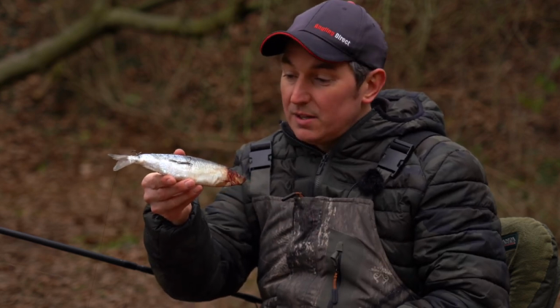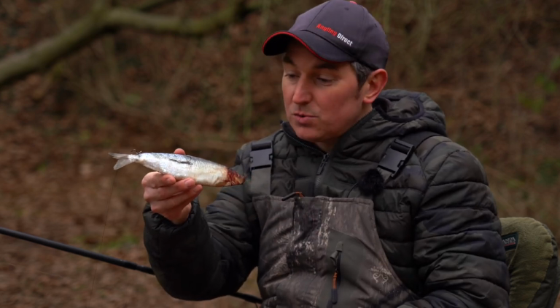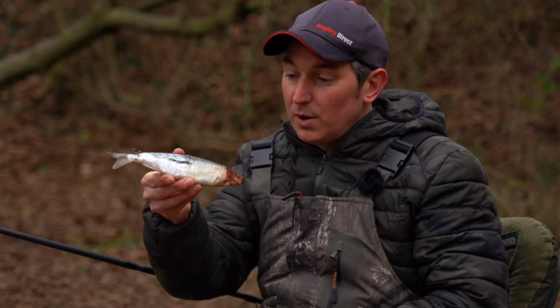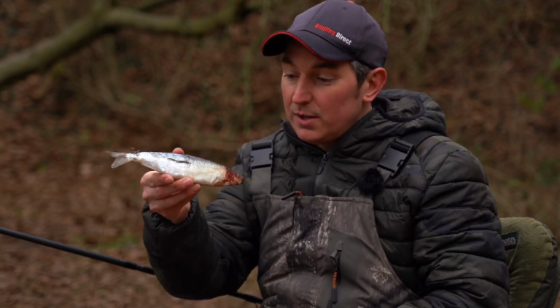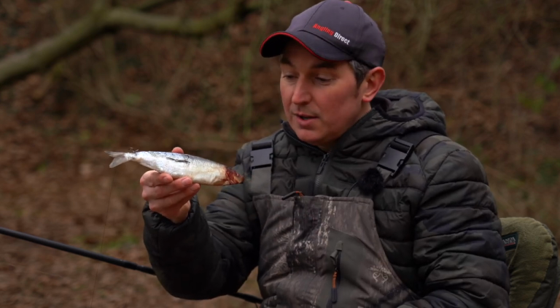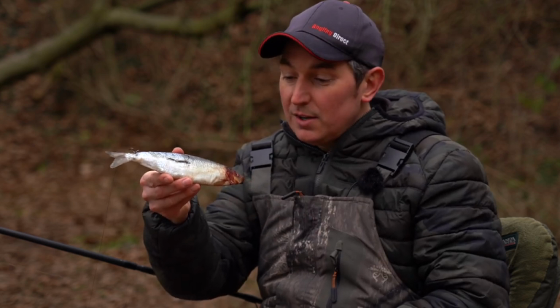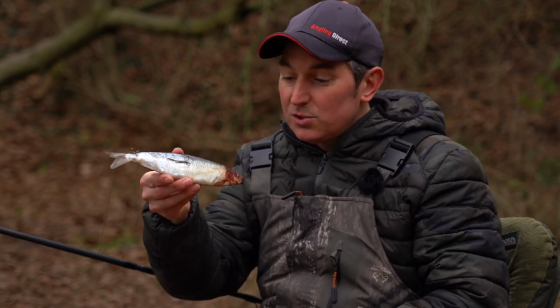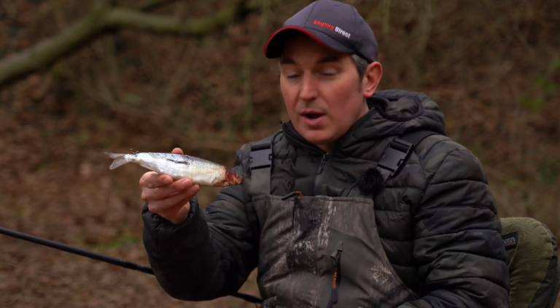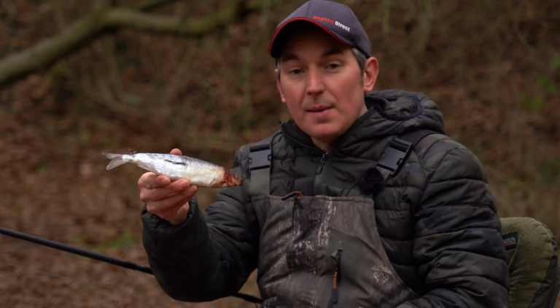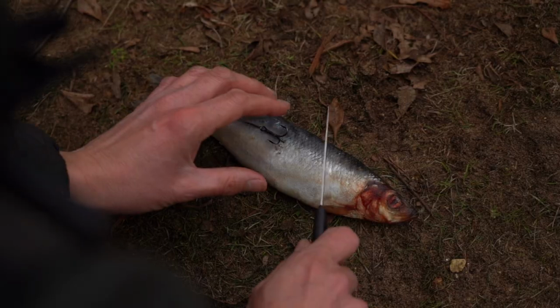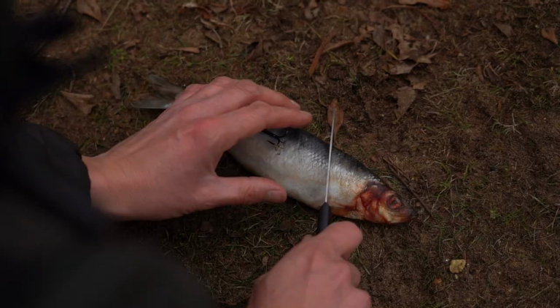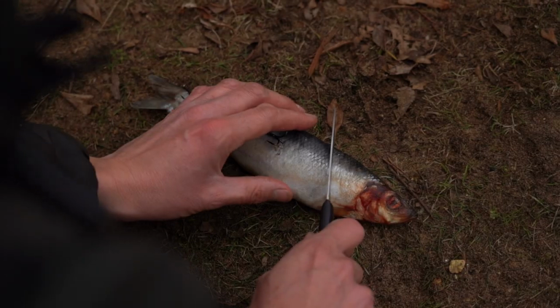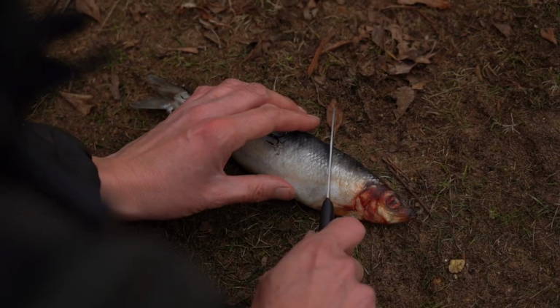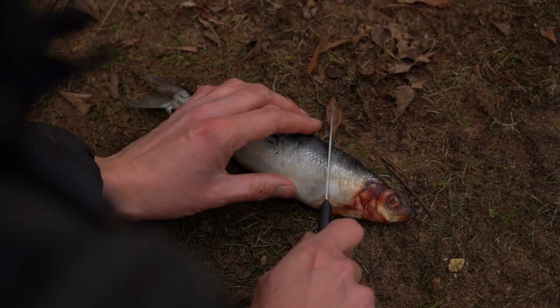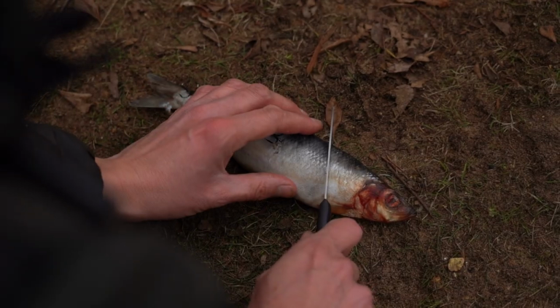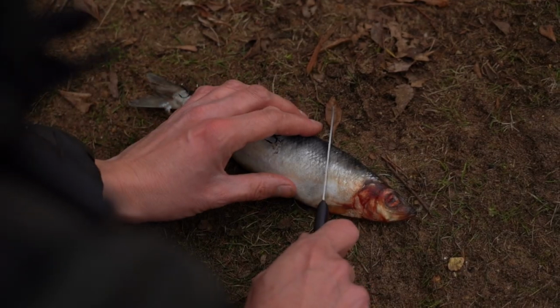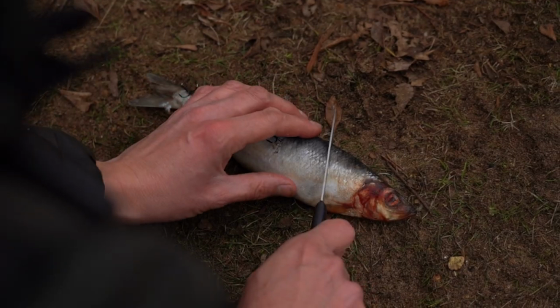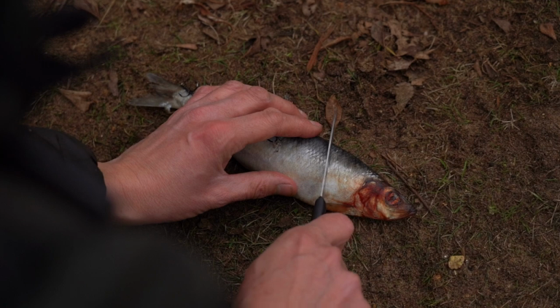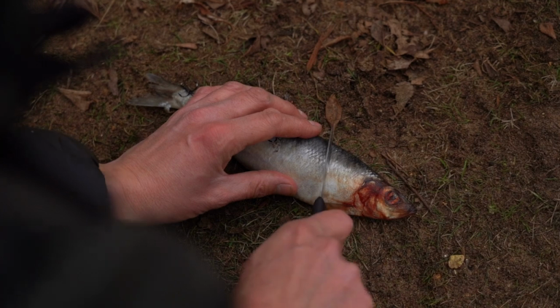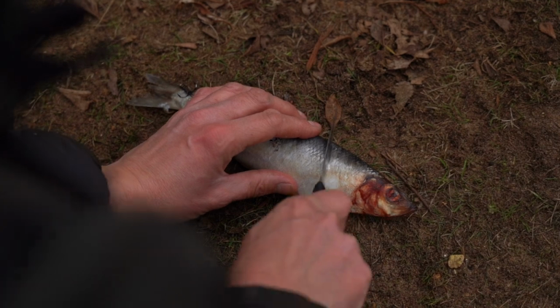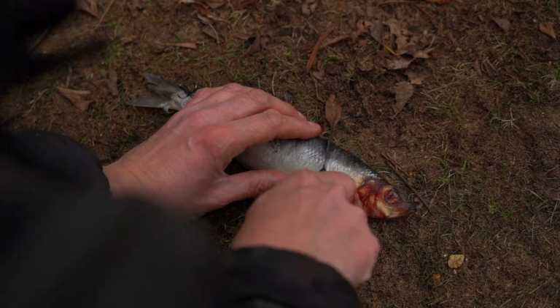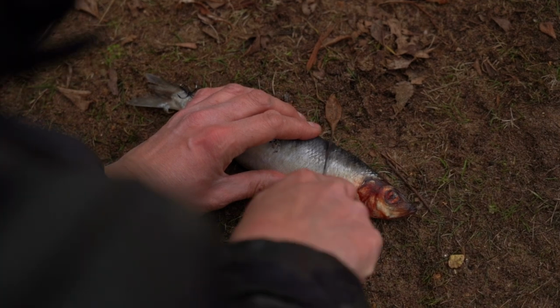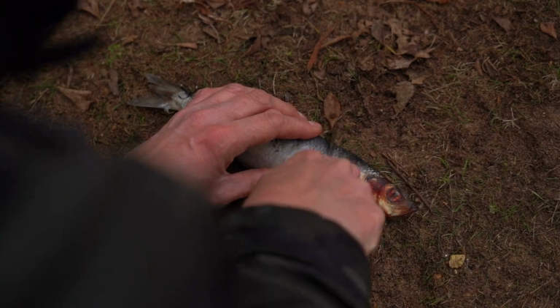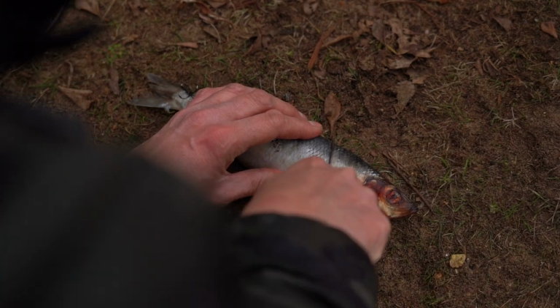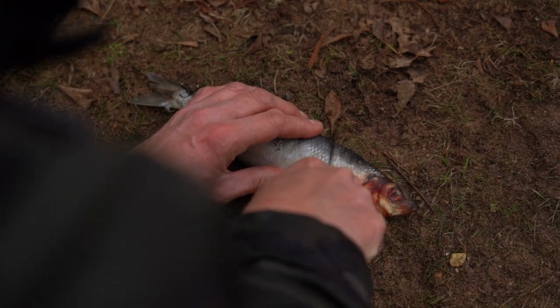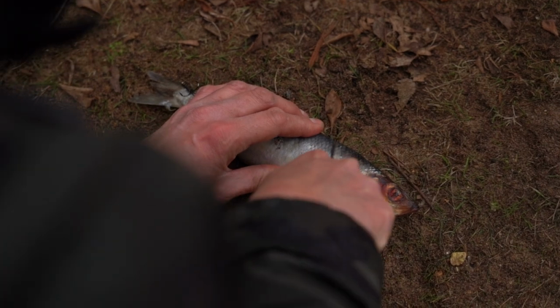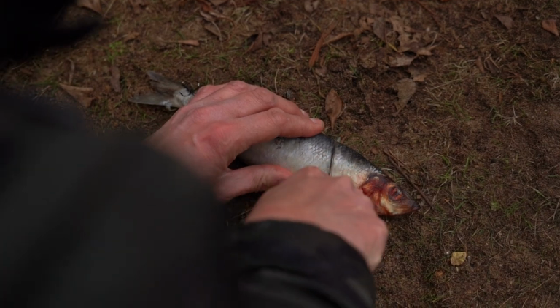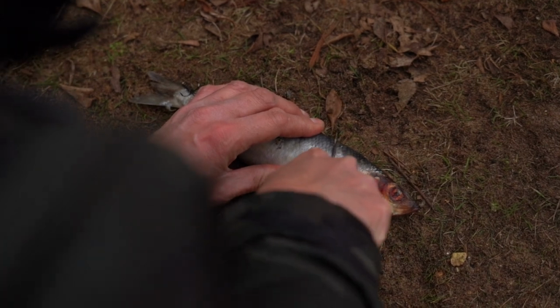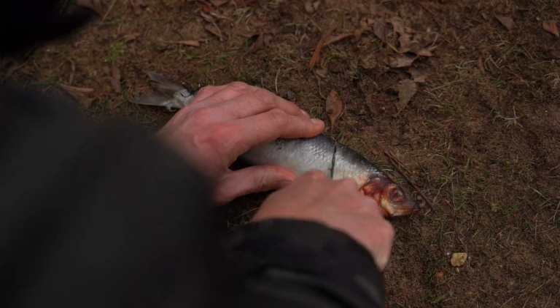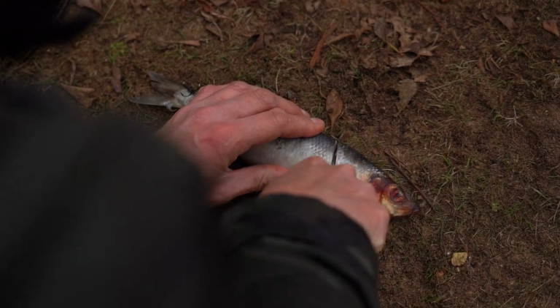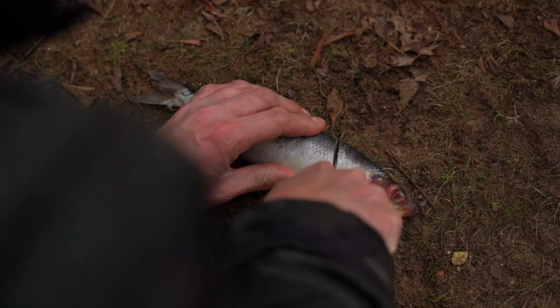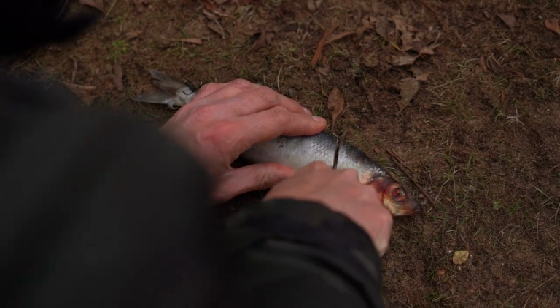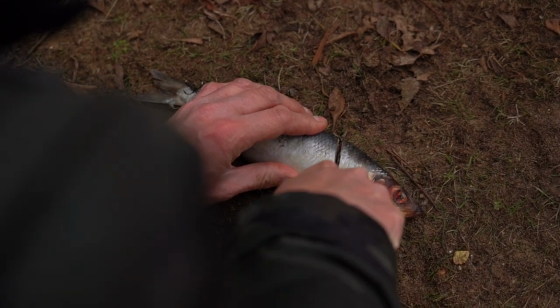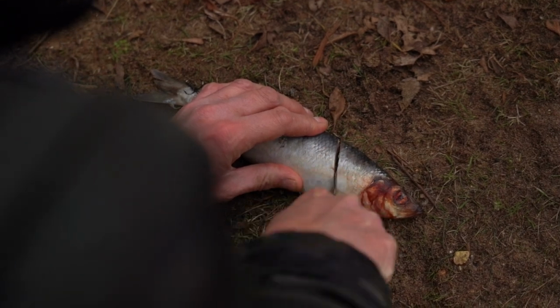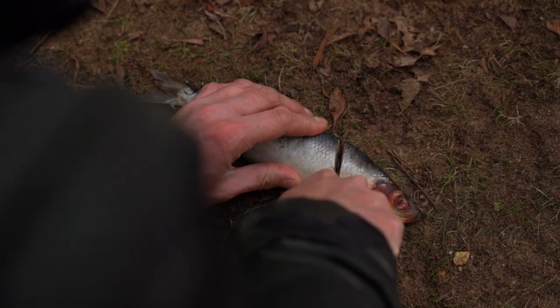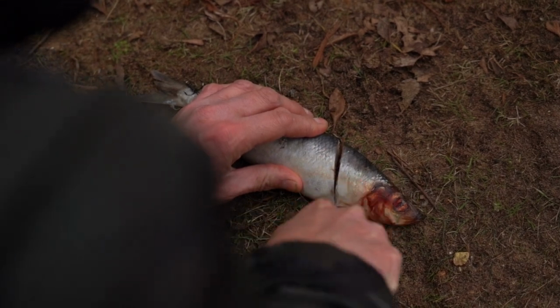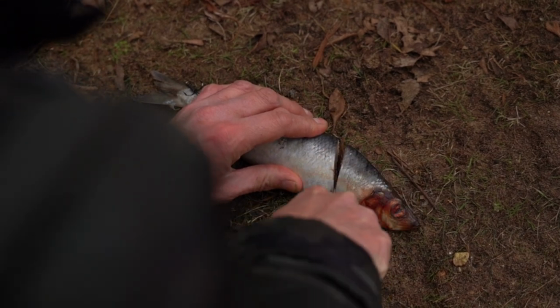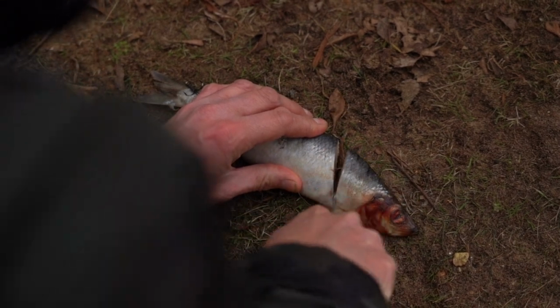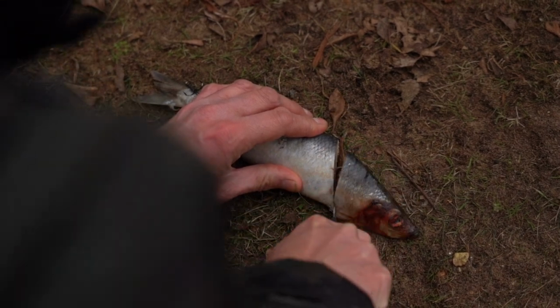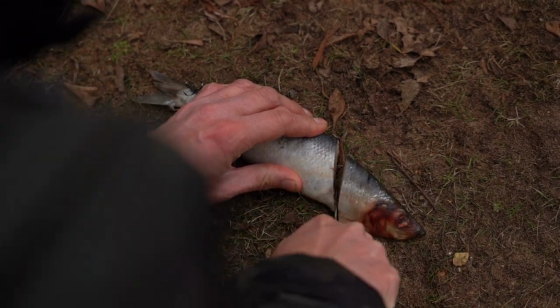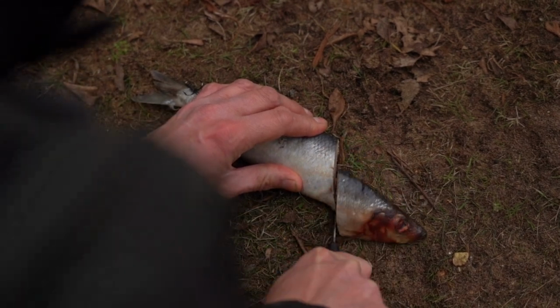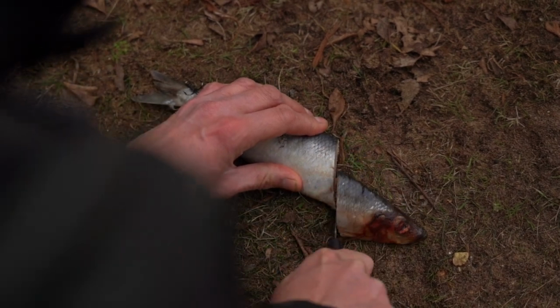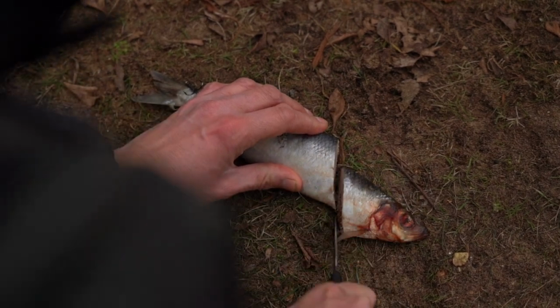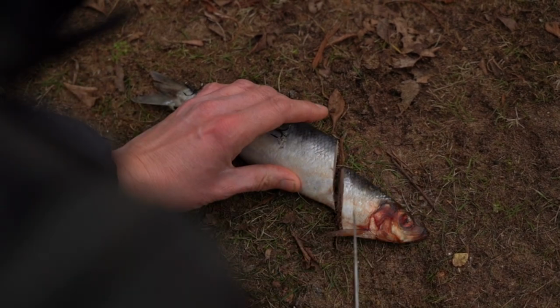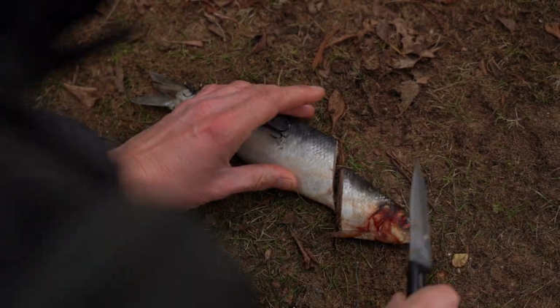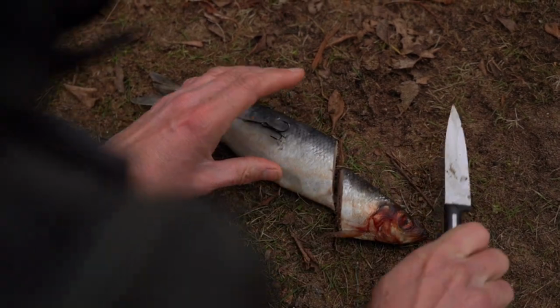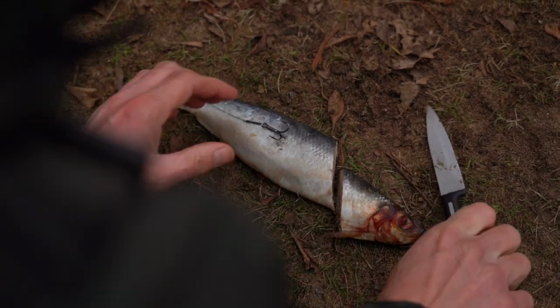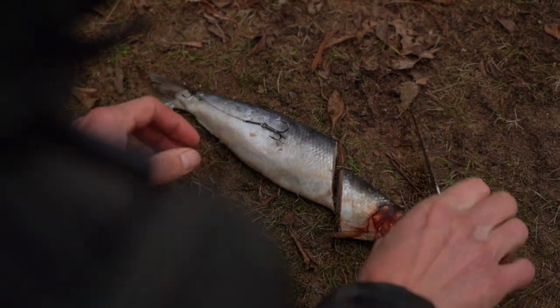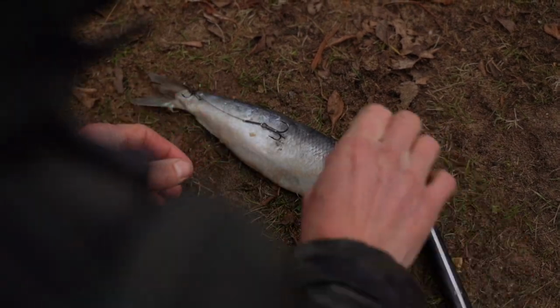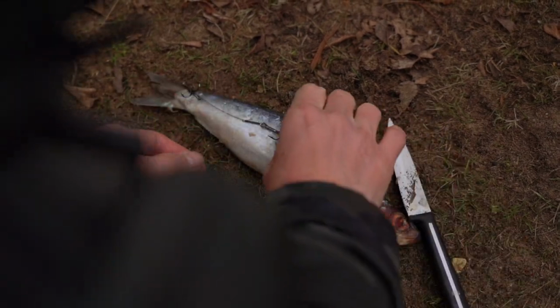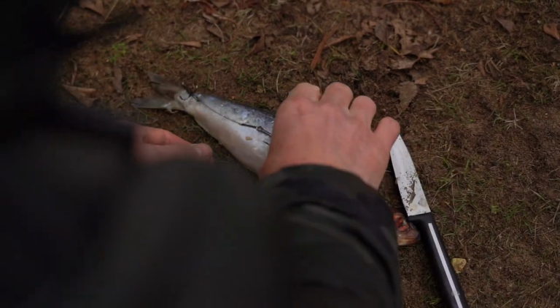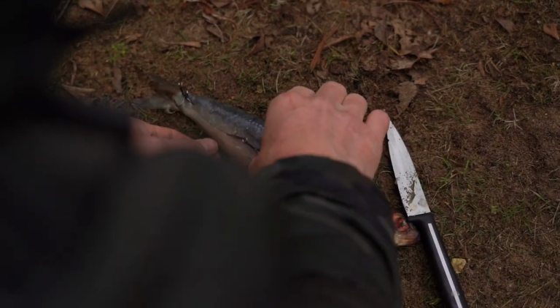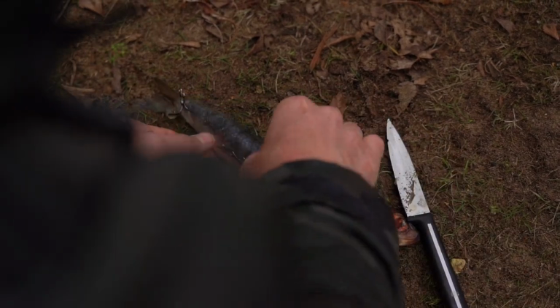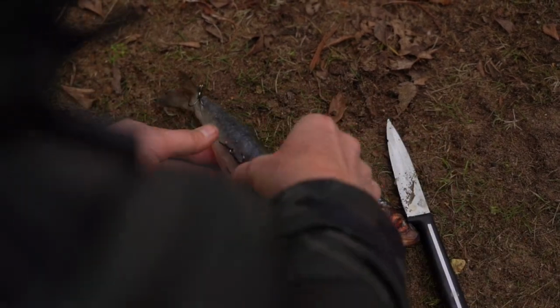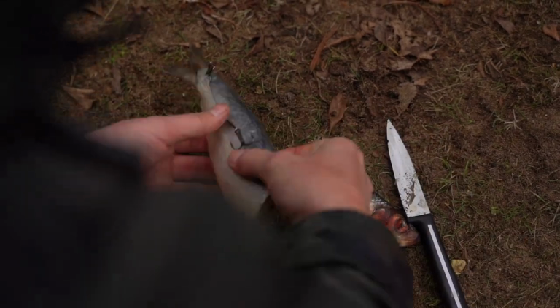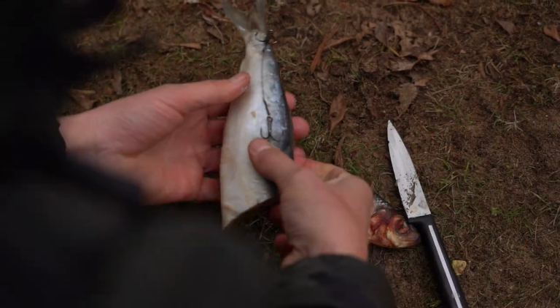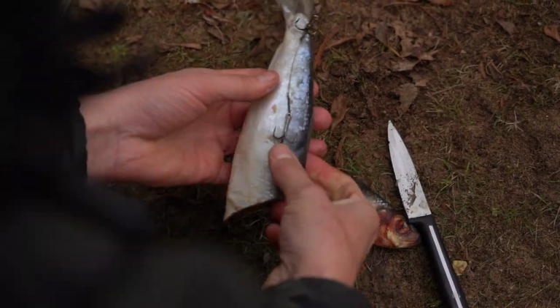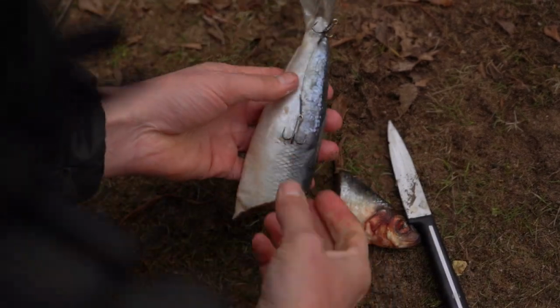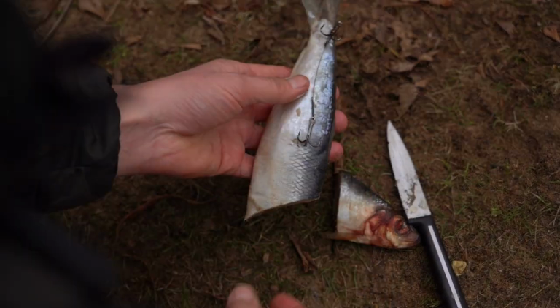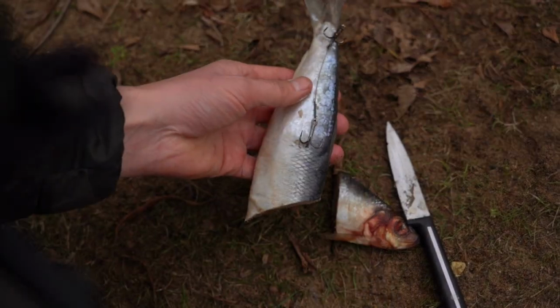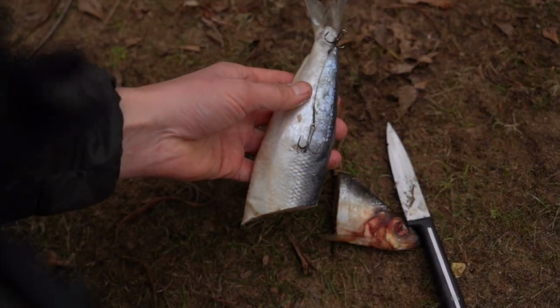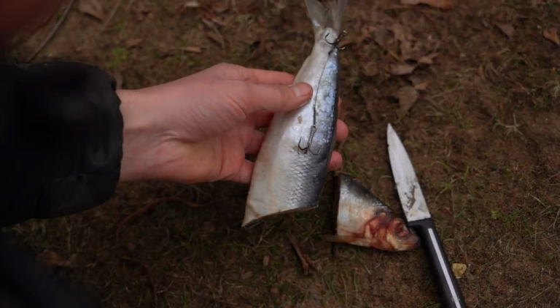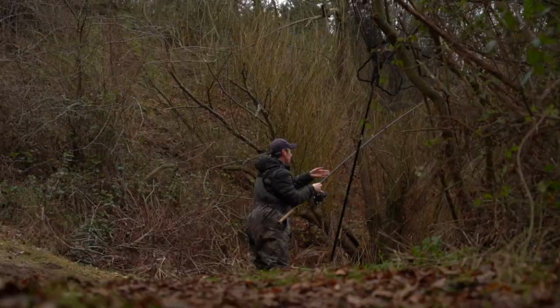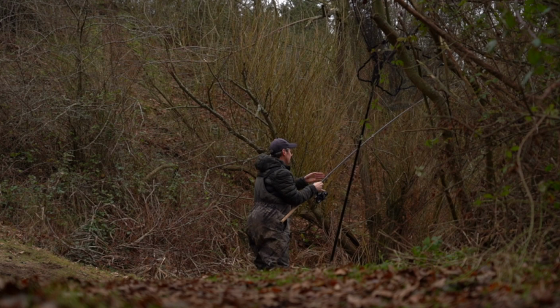Lastly, this is quite a big dead bait, so I am just going to cut the head off. That does two things — it makes it a bit more manageable for the pike and I think it adds a bit more attraction.